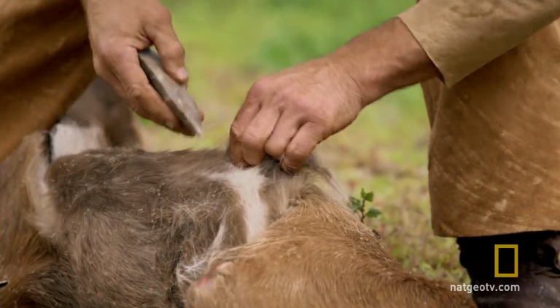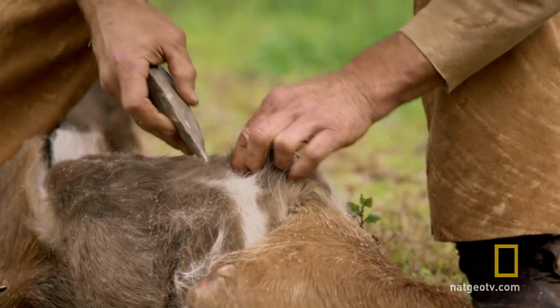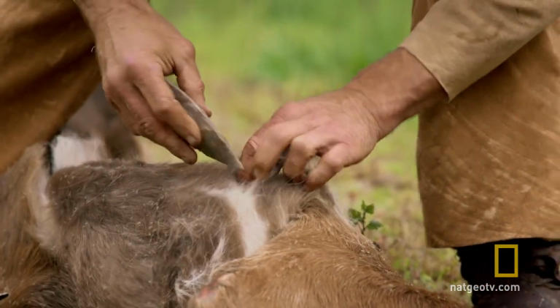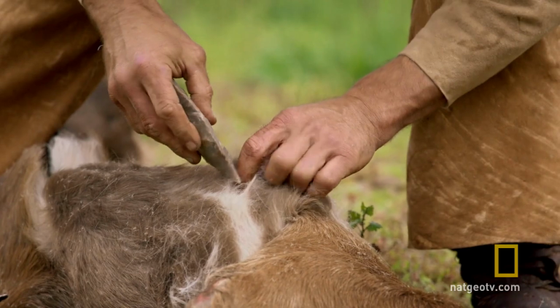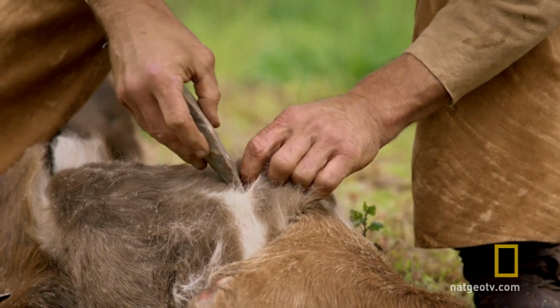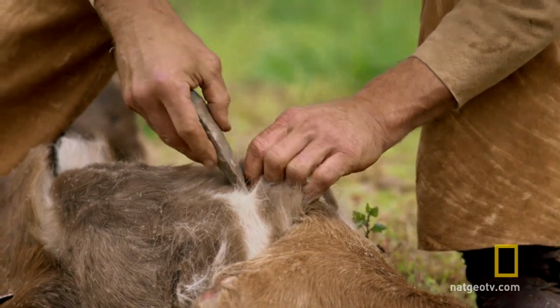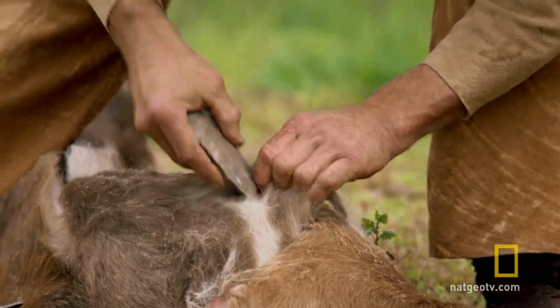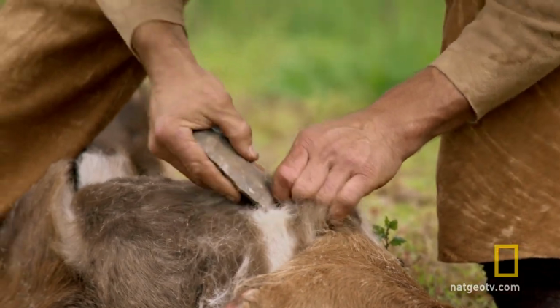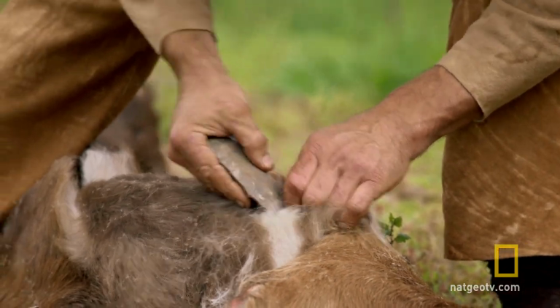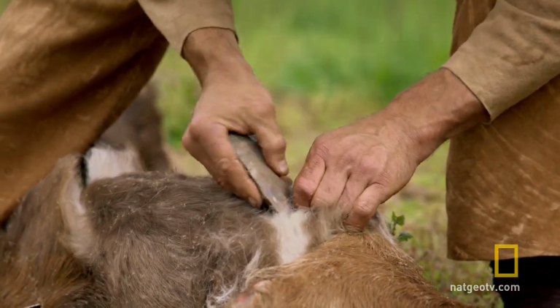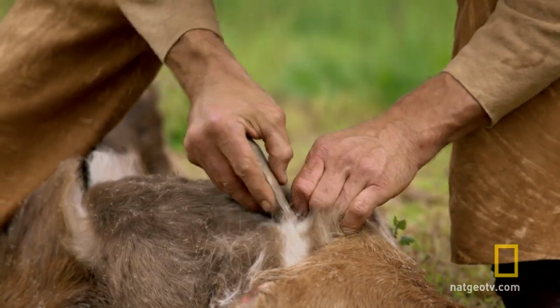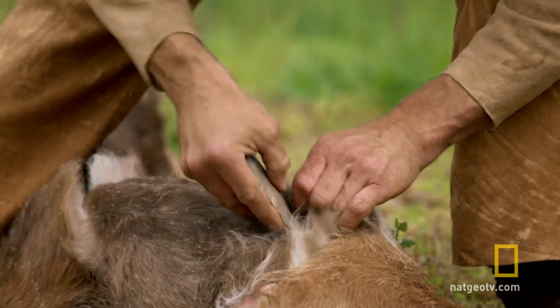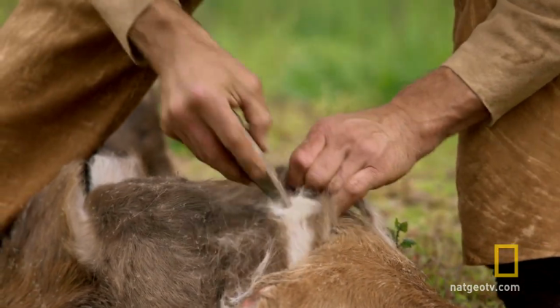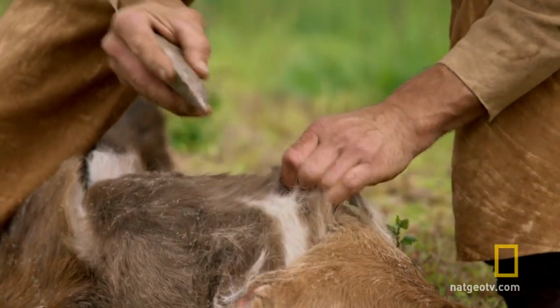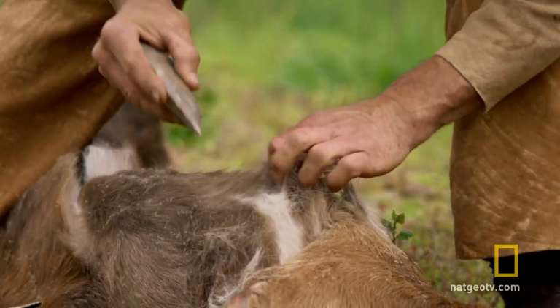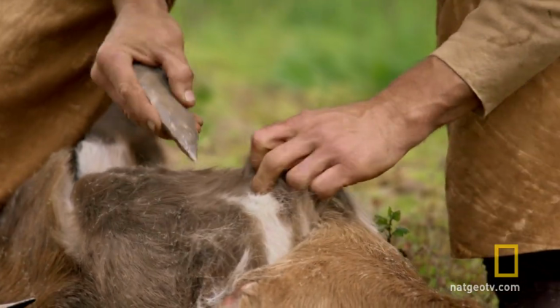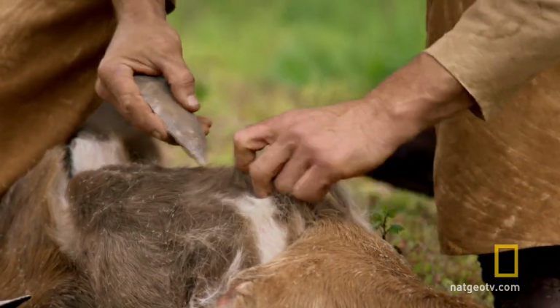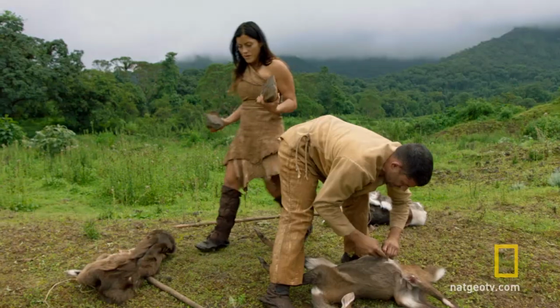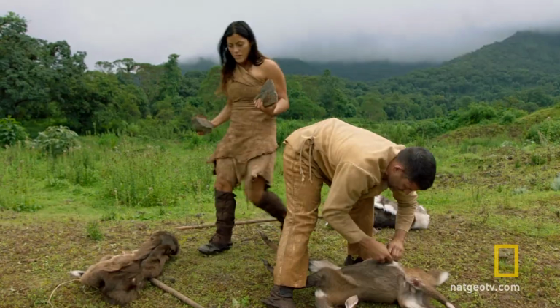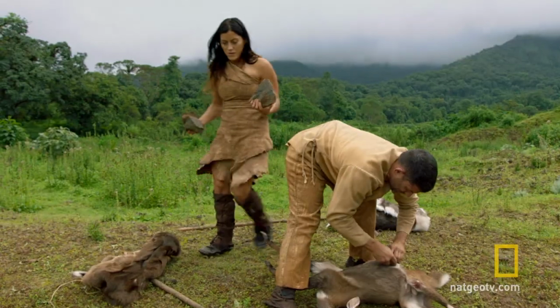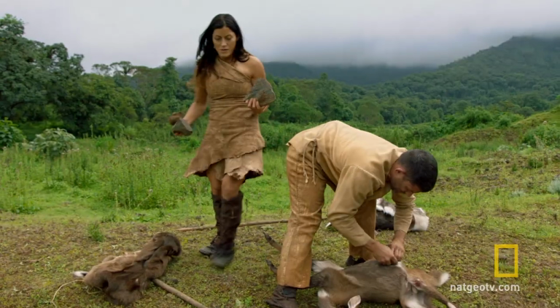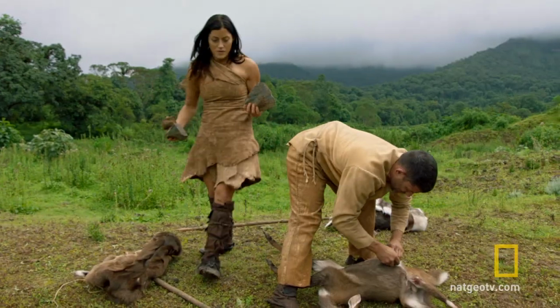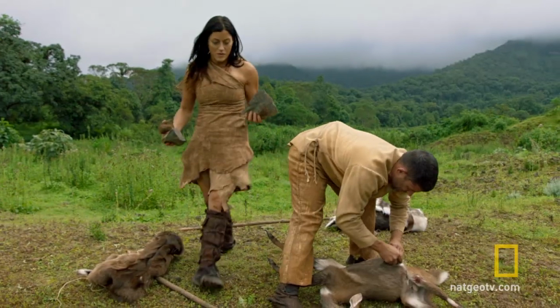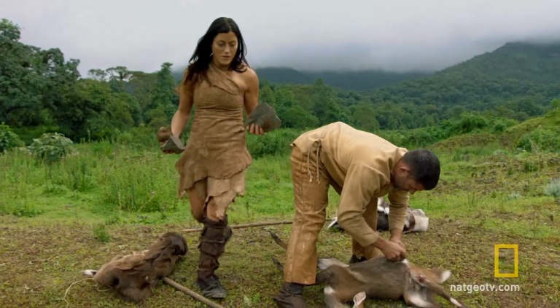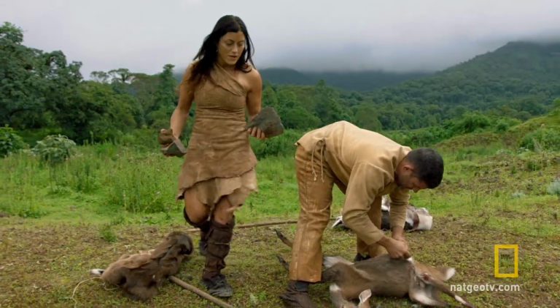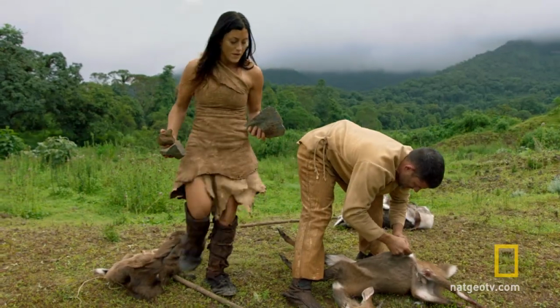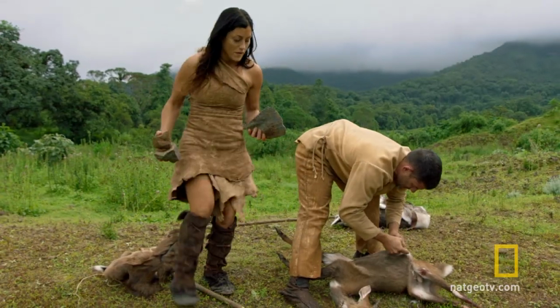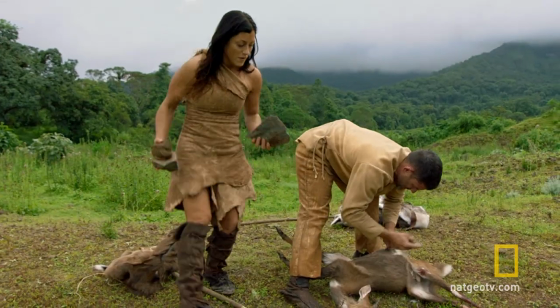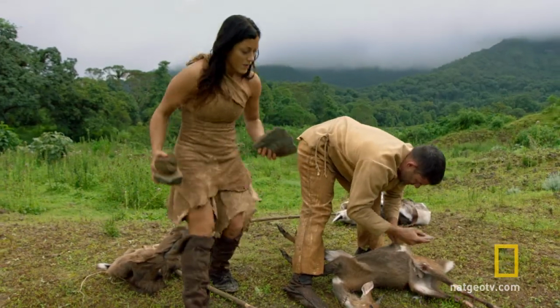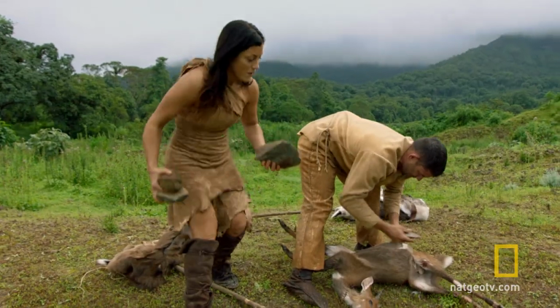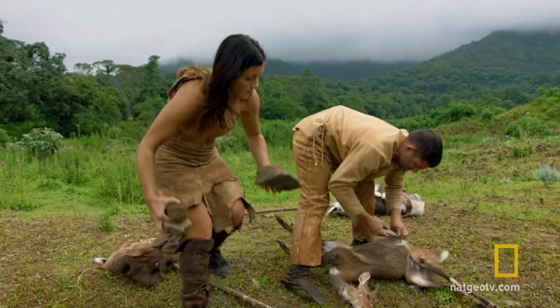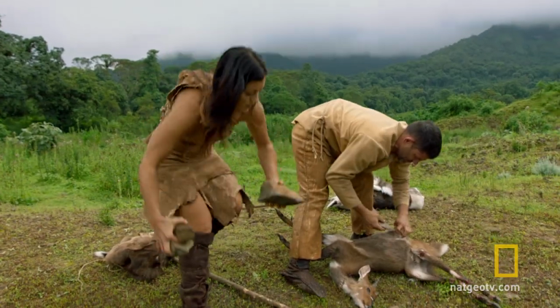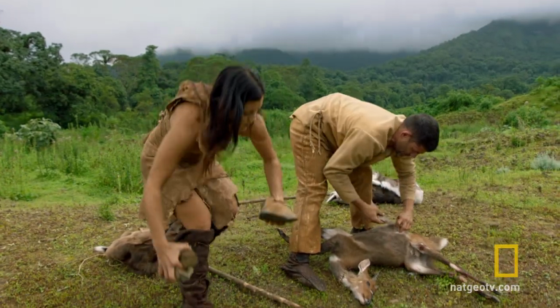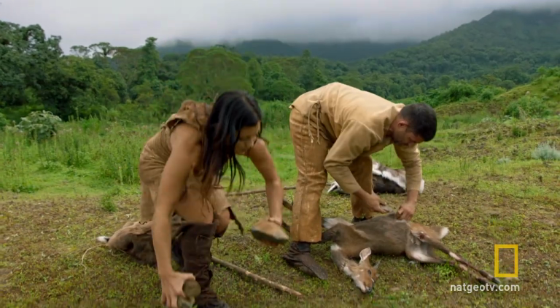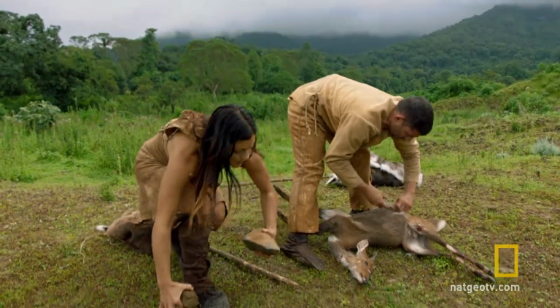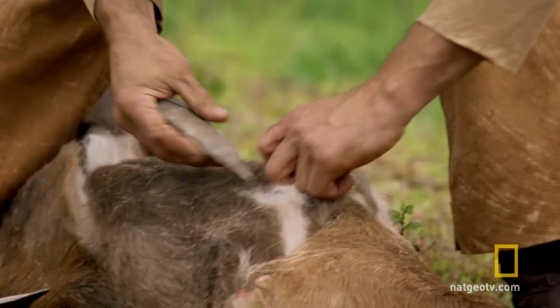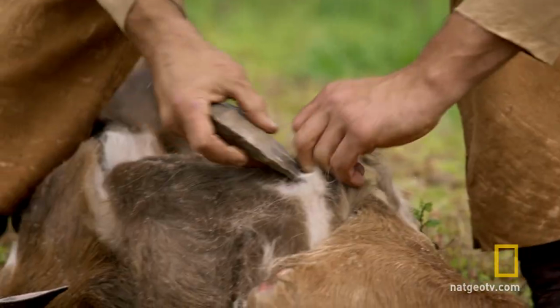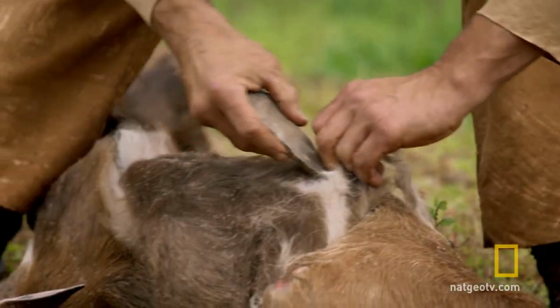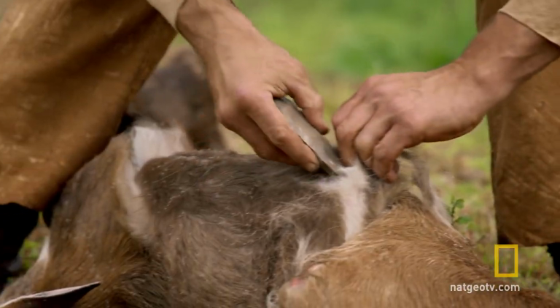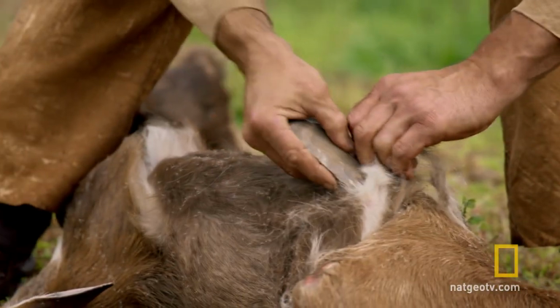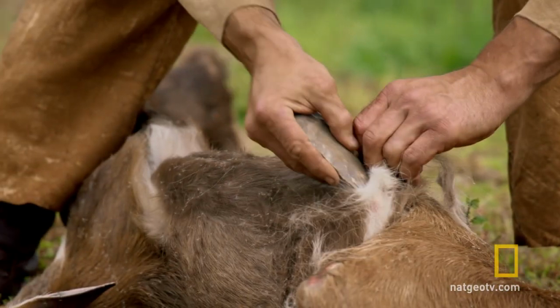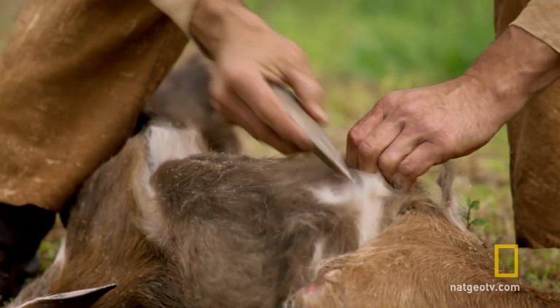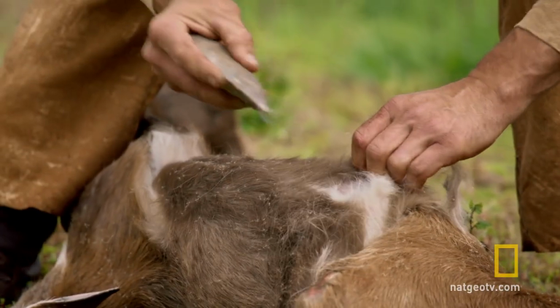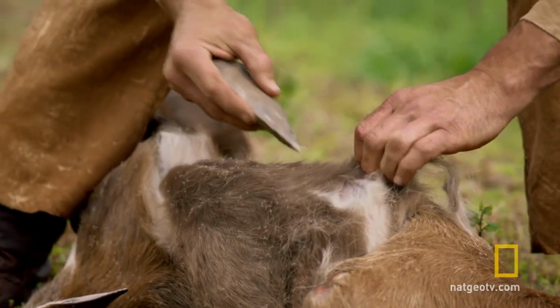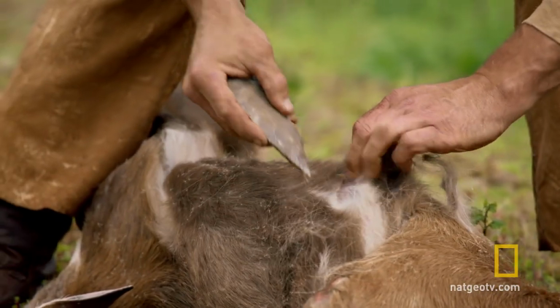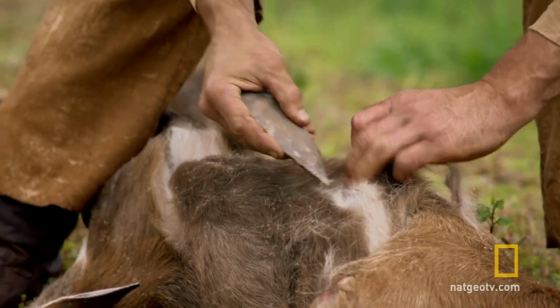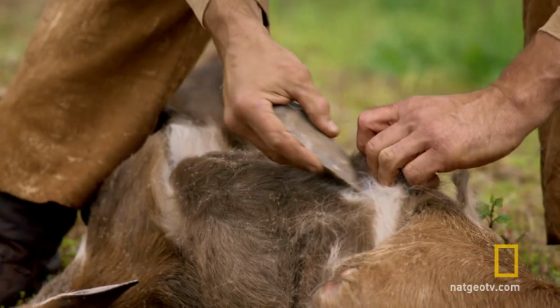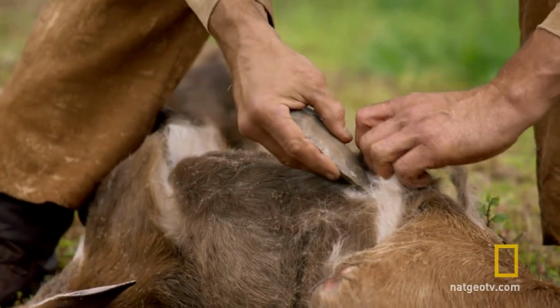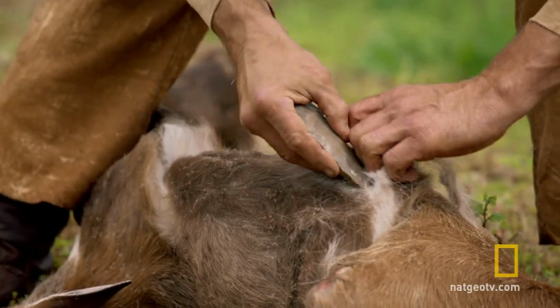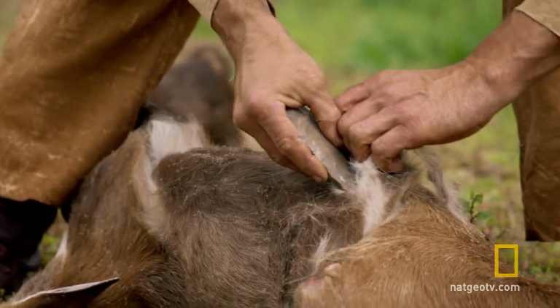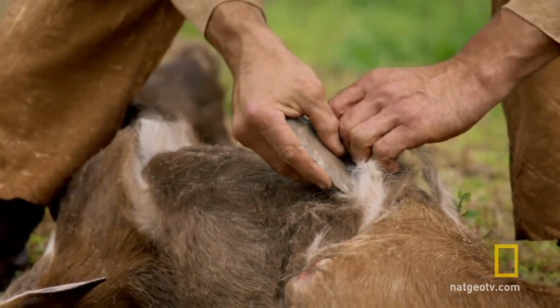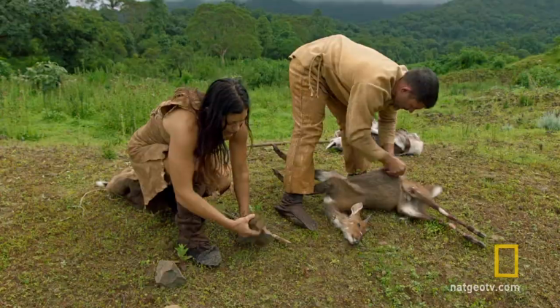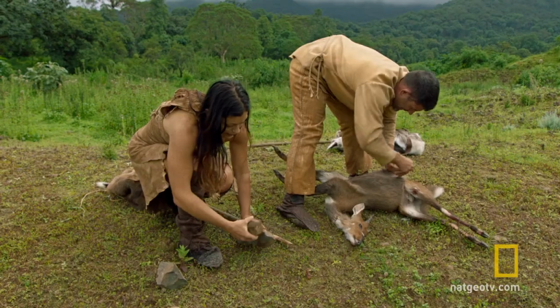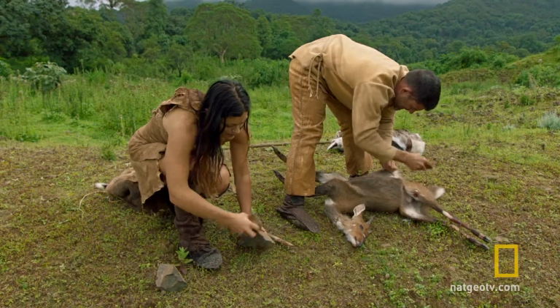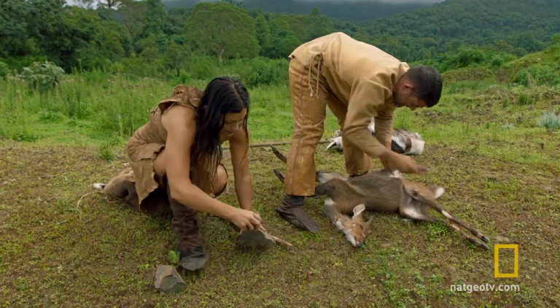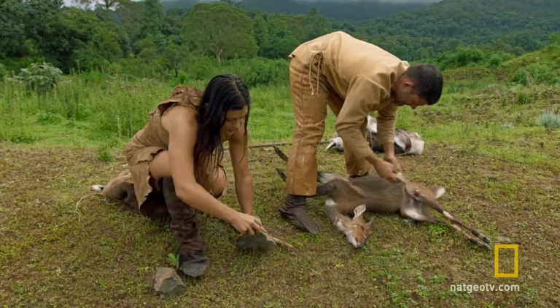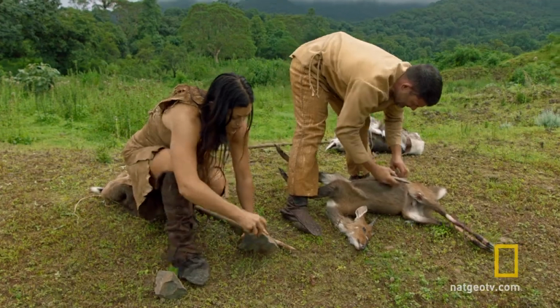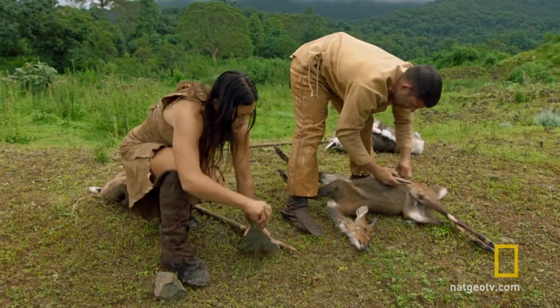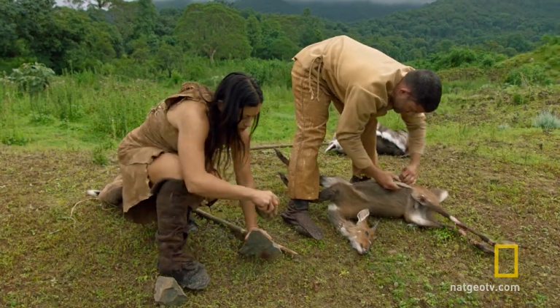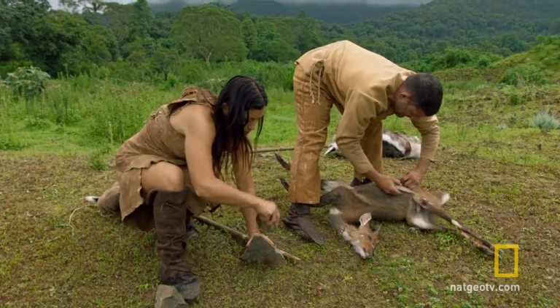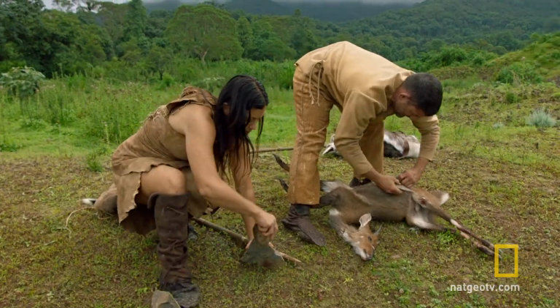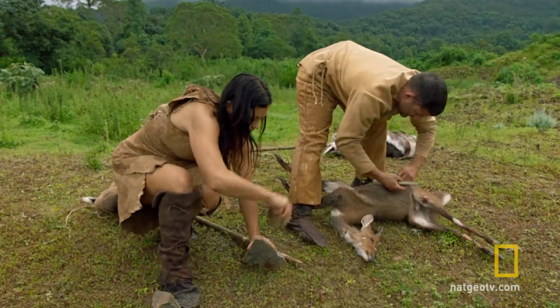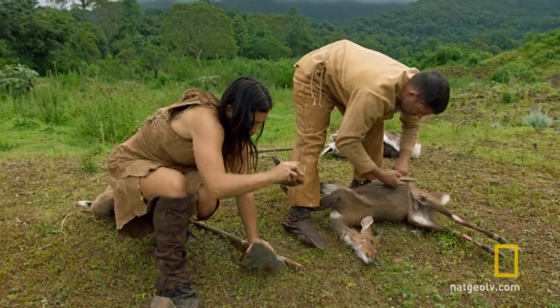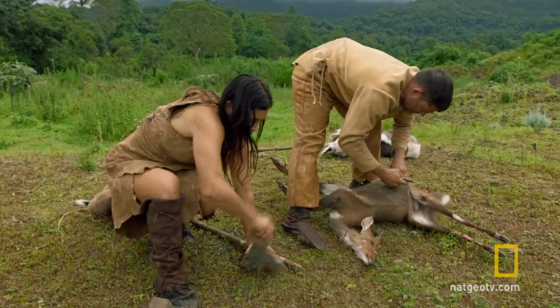You know, this hand axe is great for larger animals, but for these smaller ones, smaller sharper tools would be great. I got something. Hold on. Awesome.